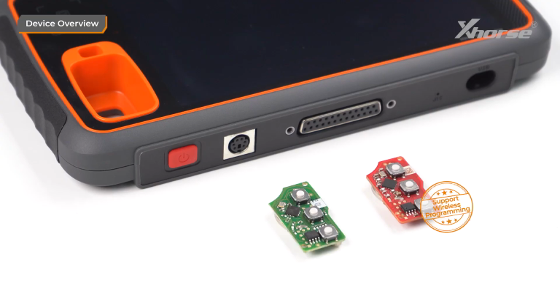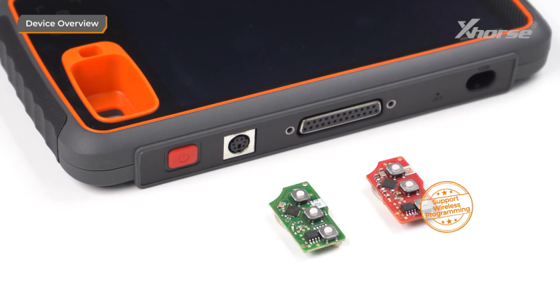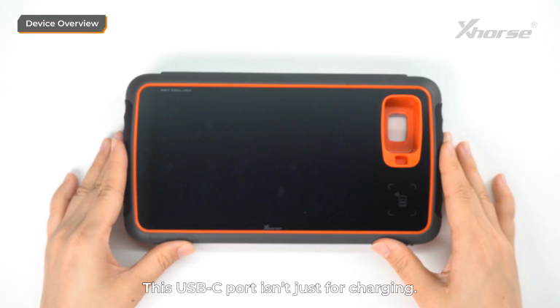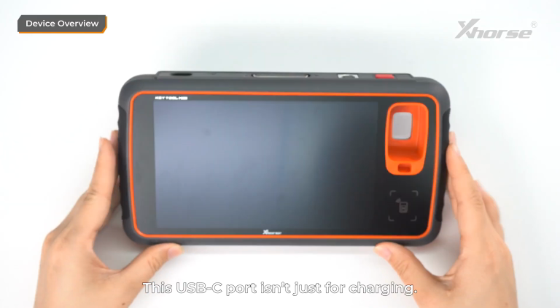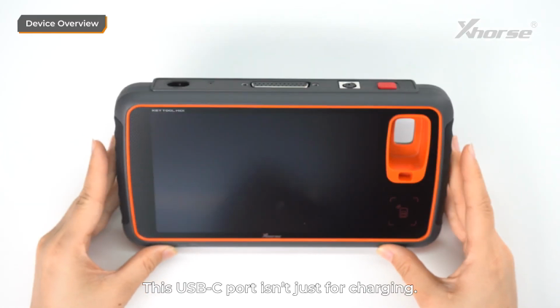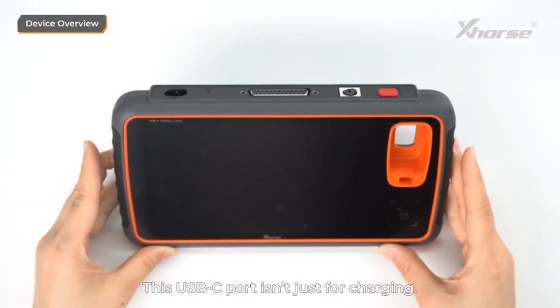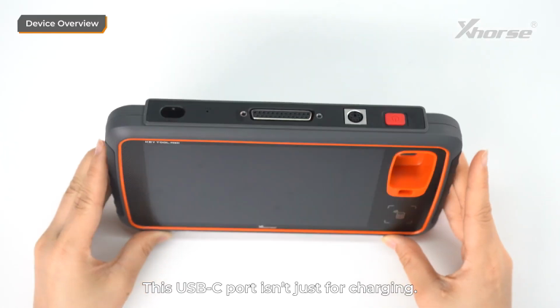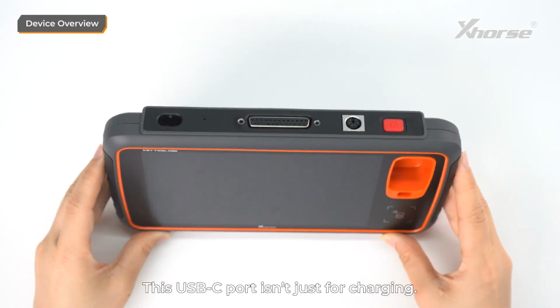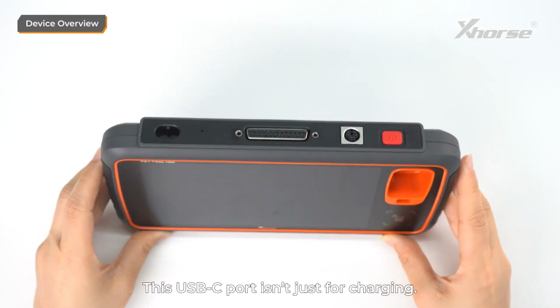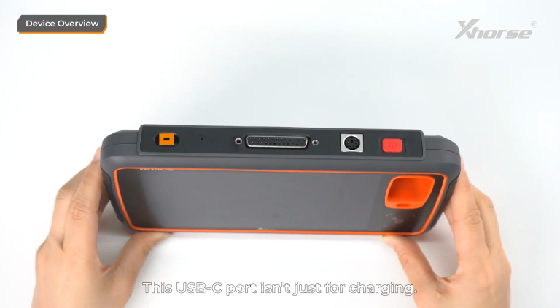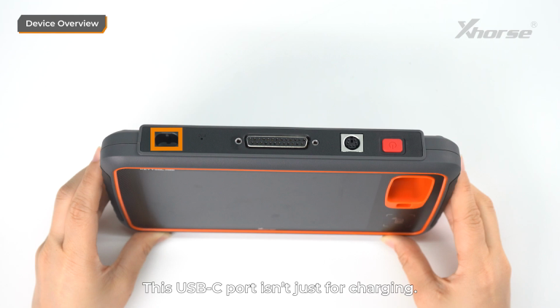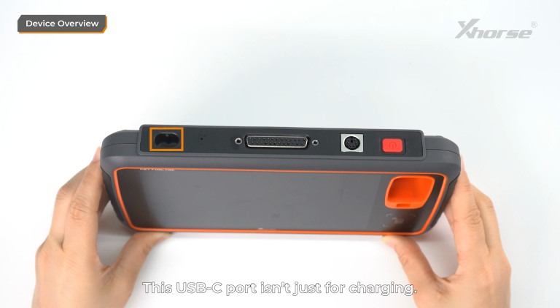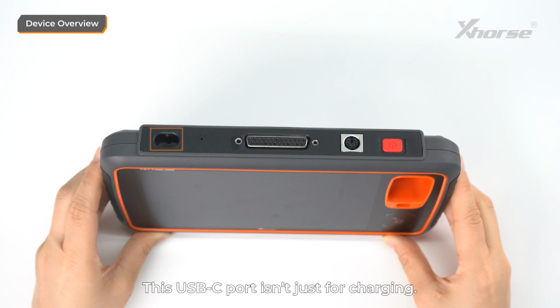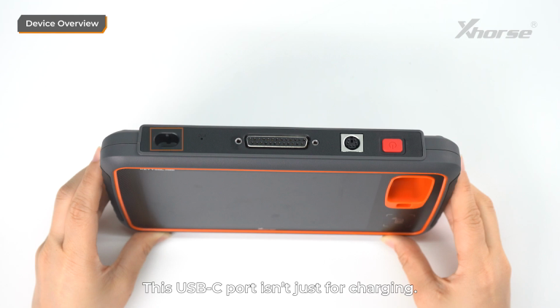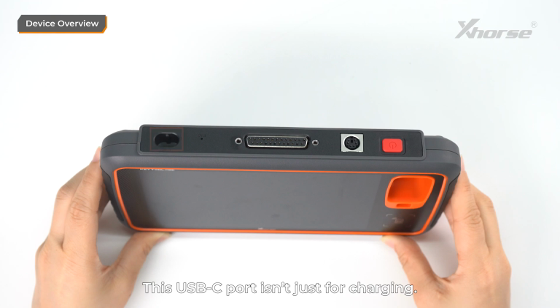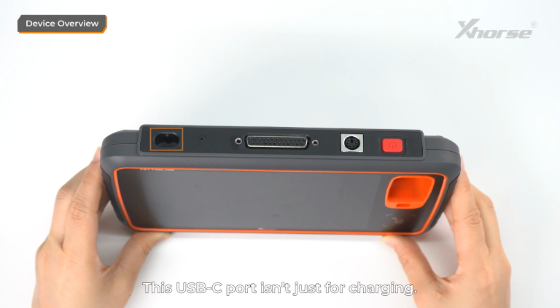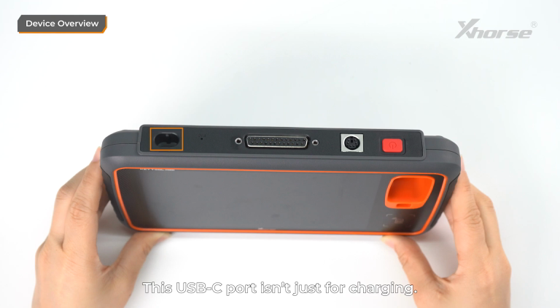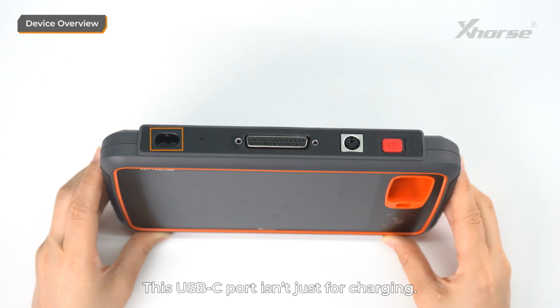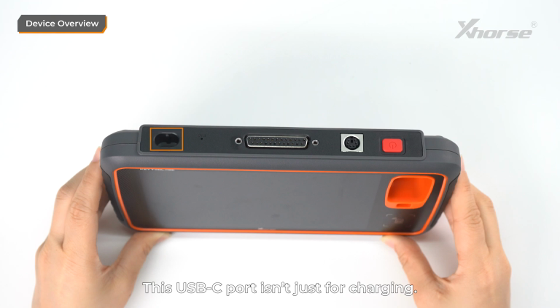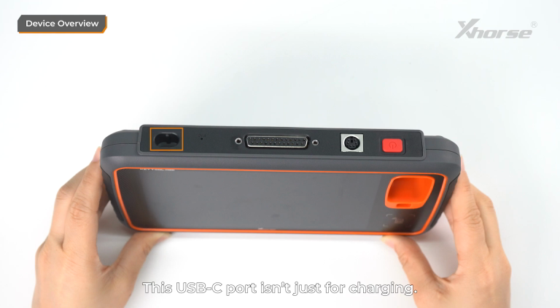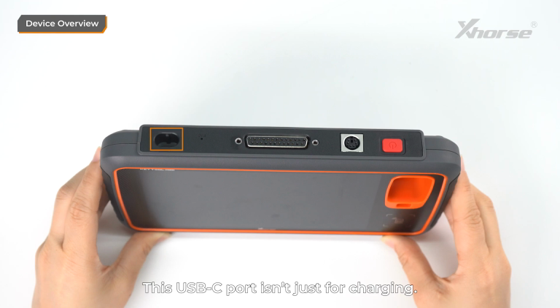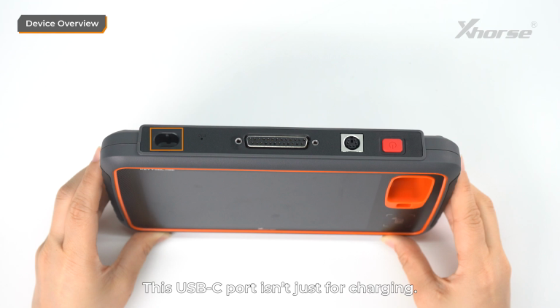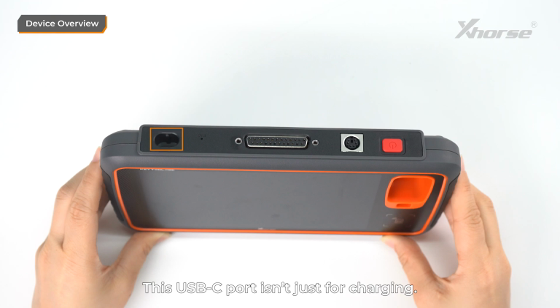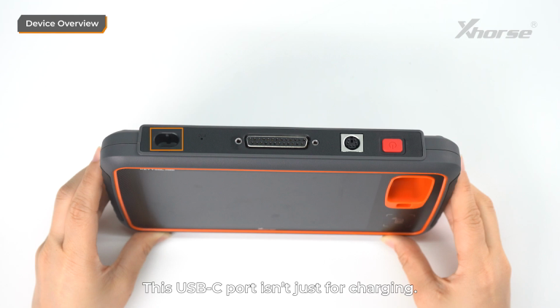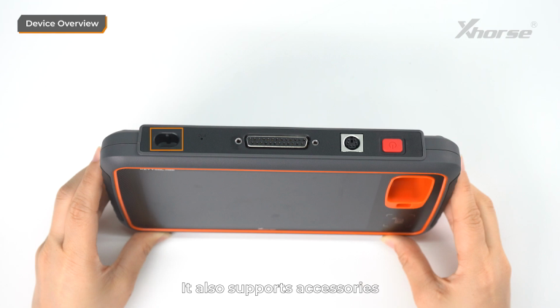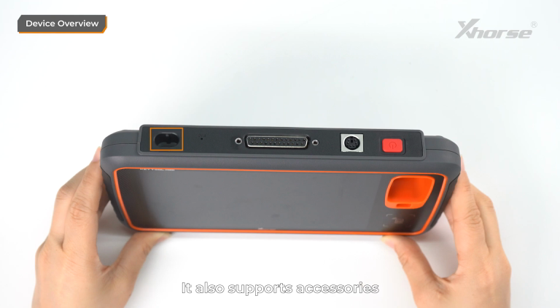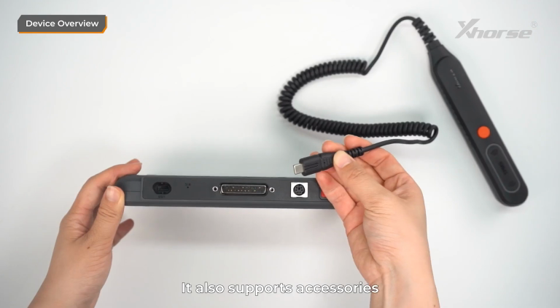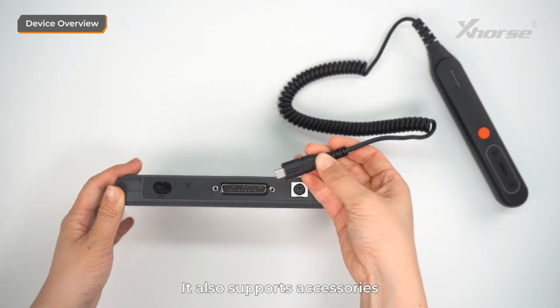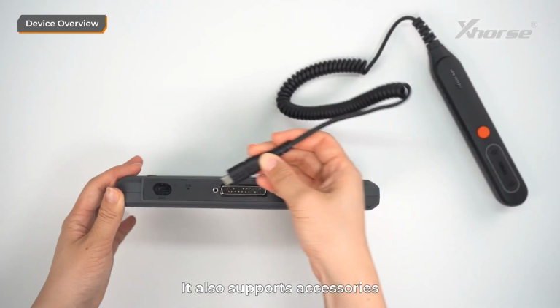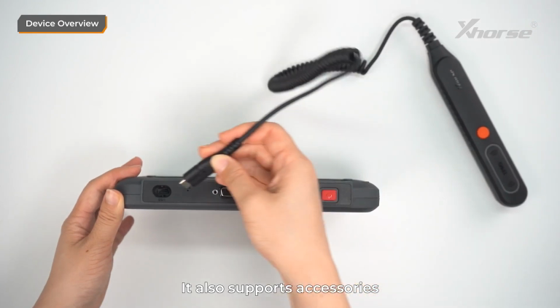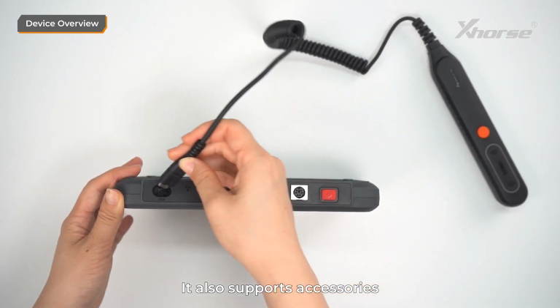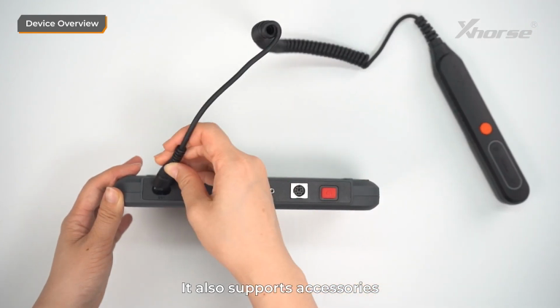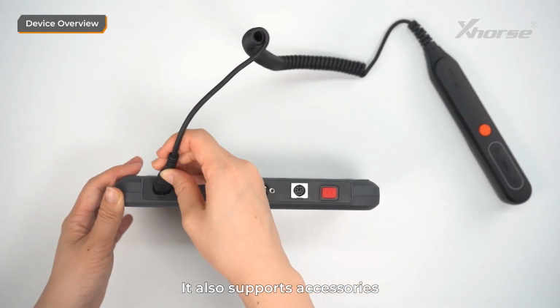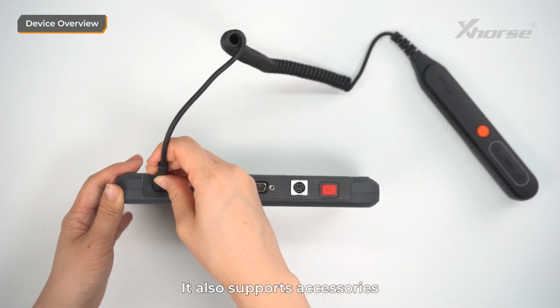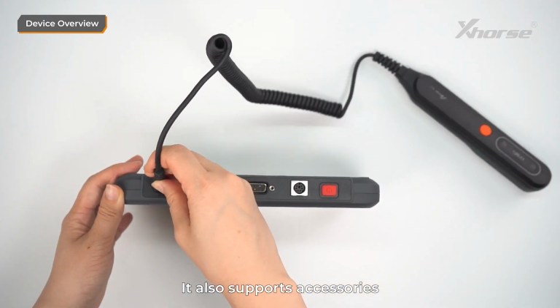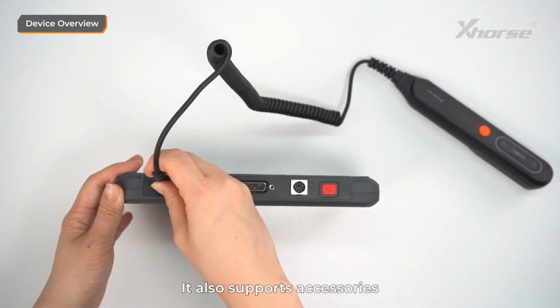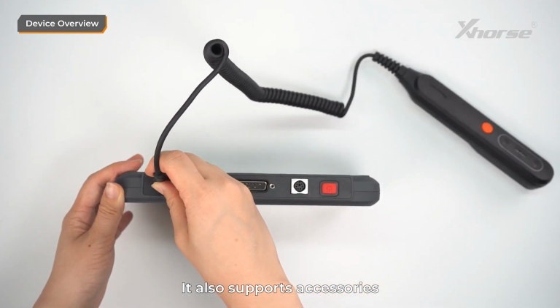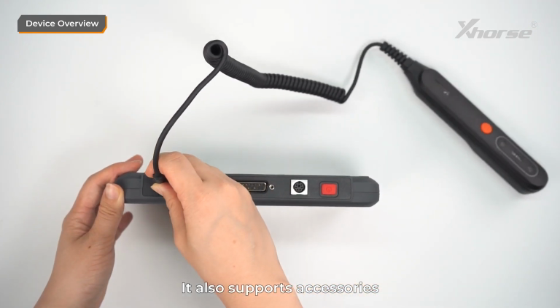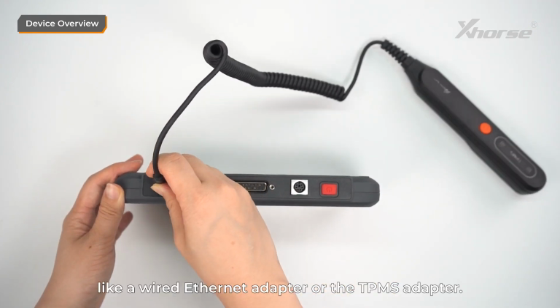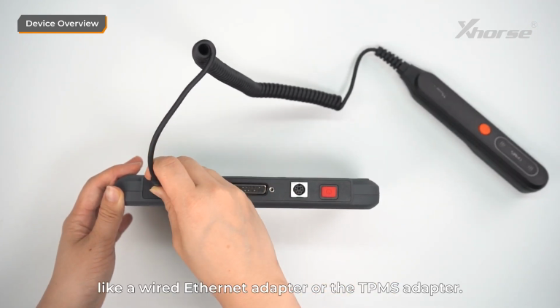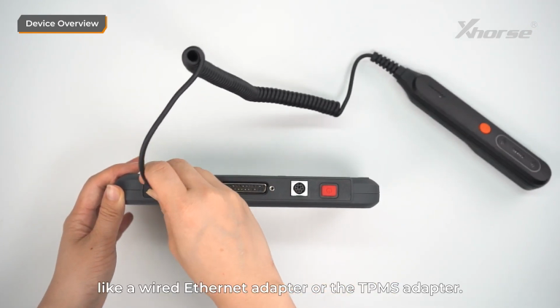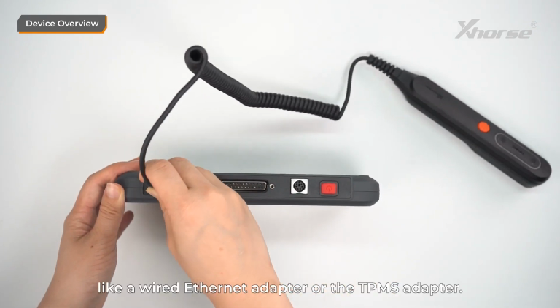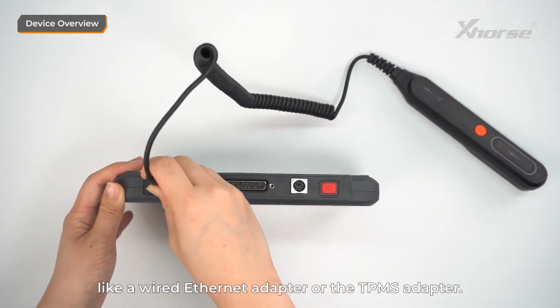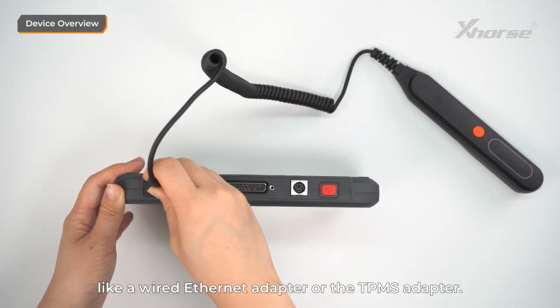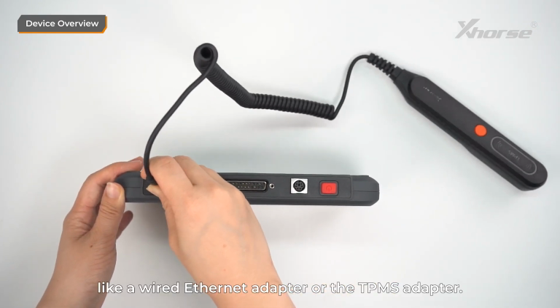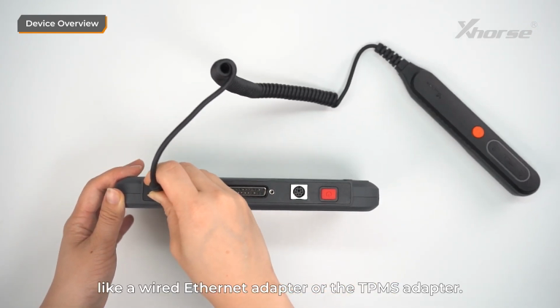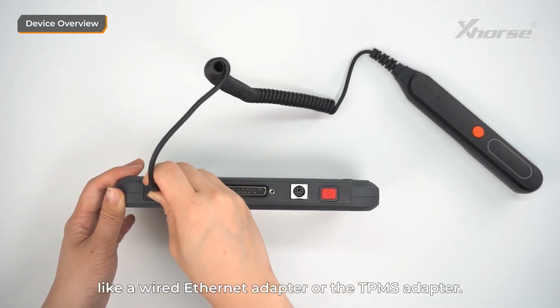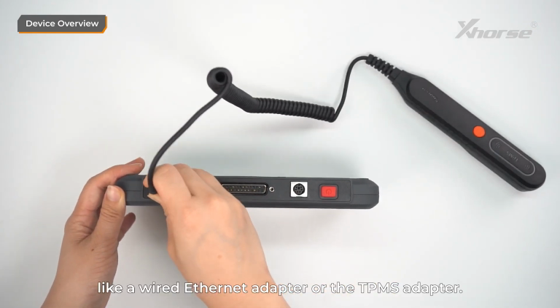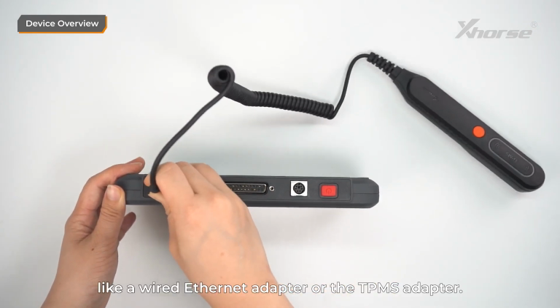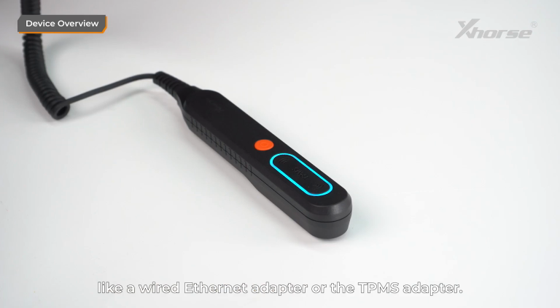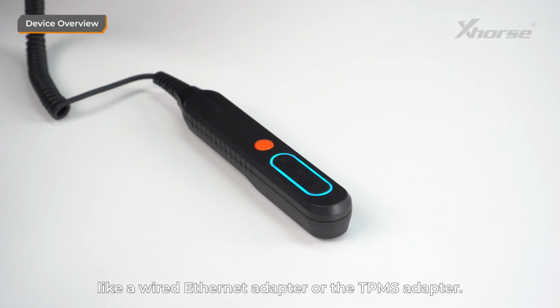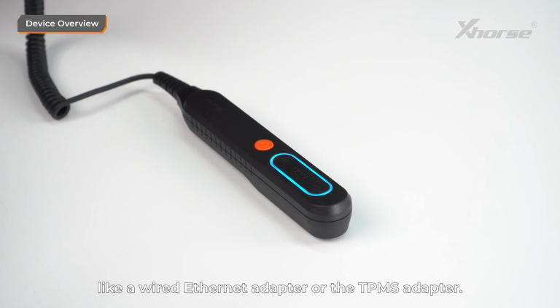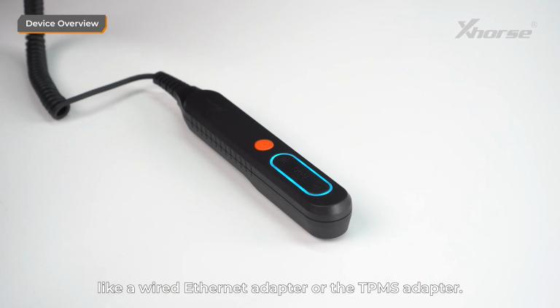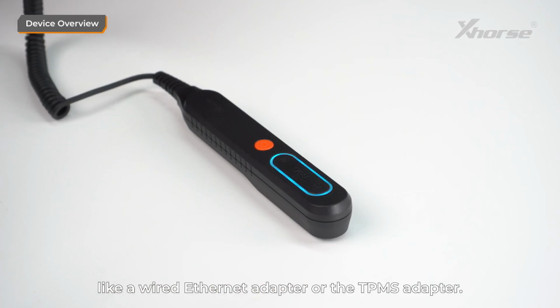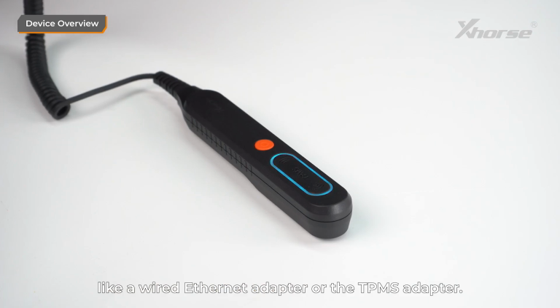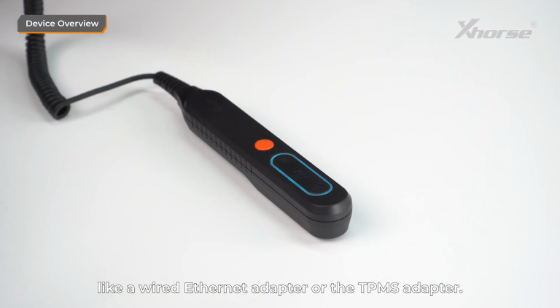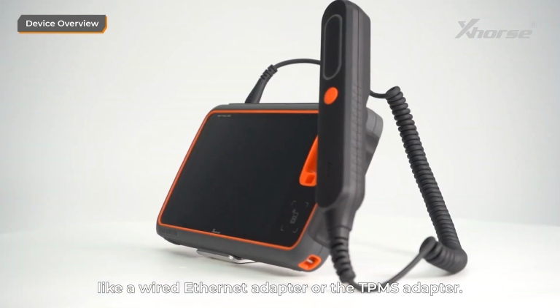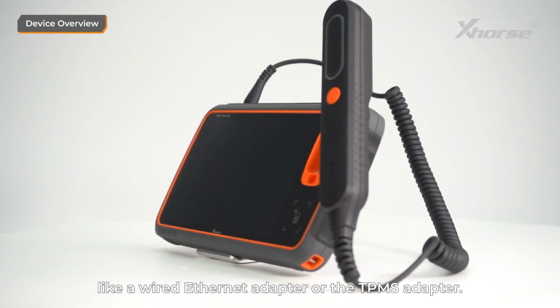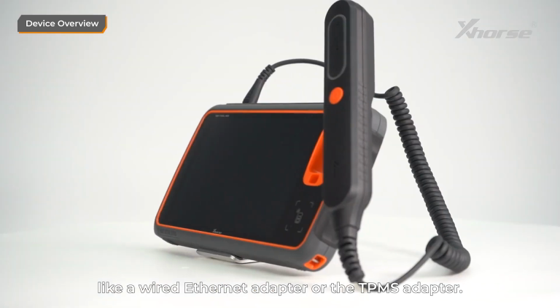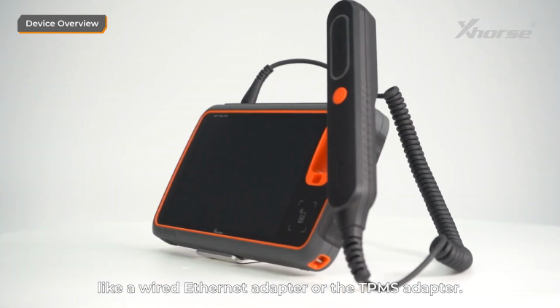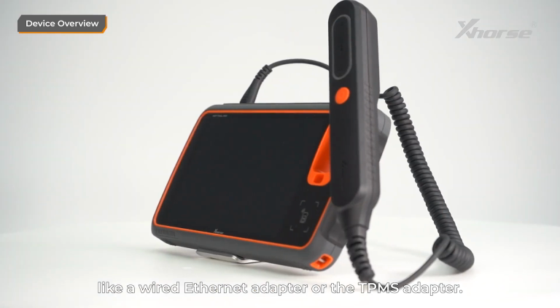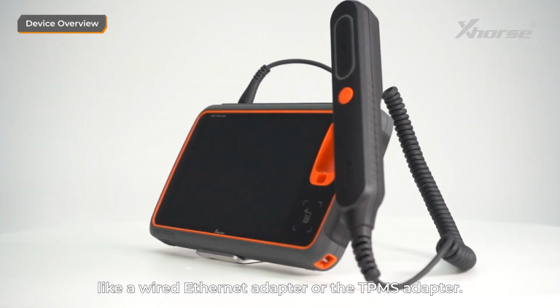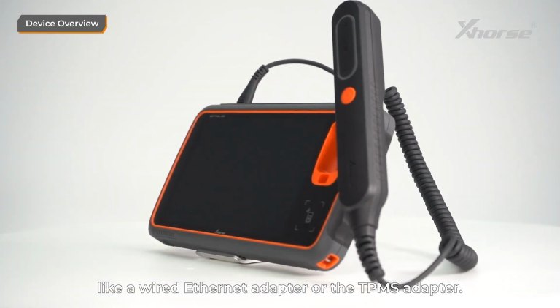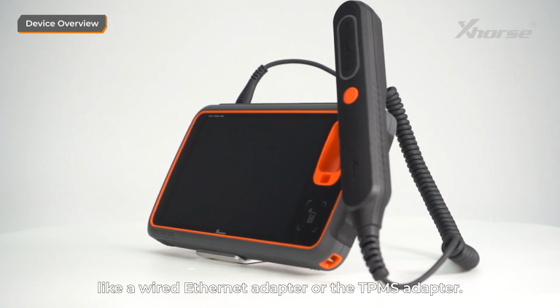This USB-C port isn't just for charging — it also supports accessories like a wired ethernet adapter or TPMS adapter.